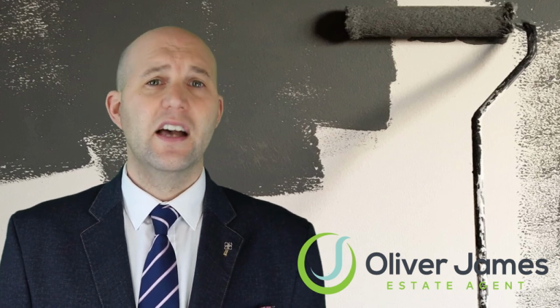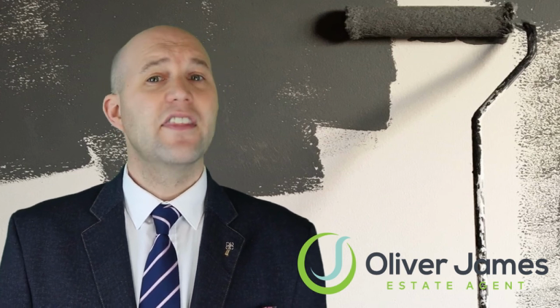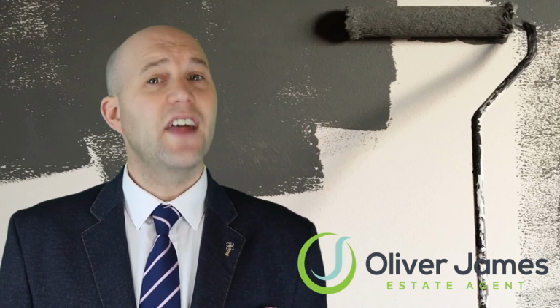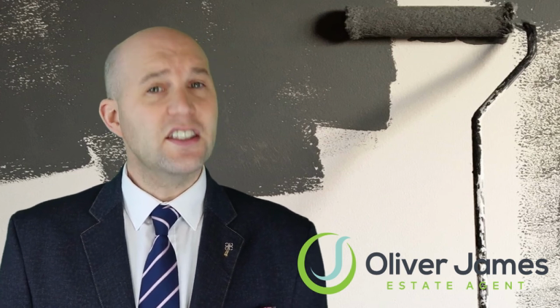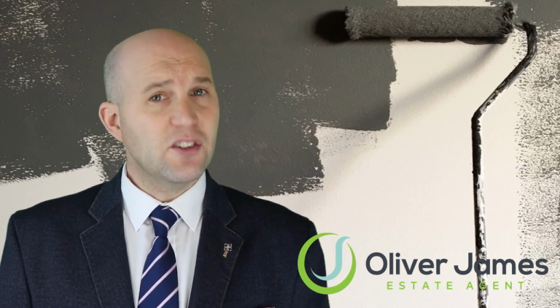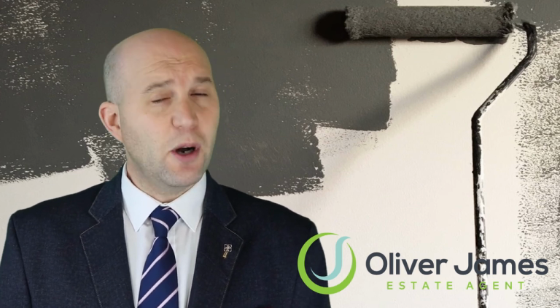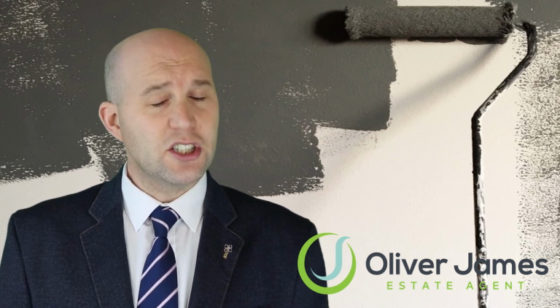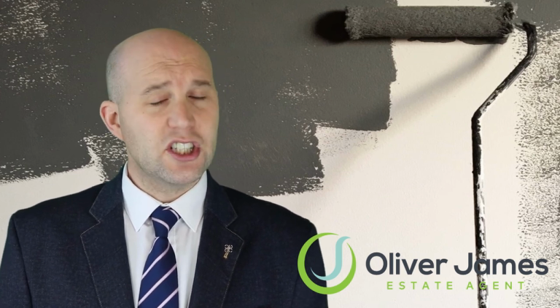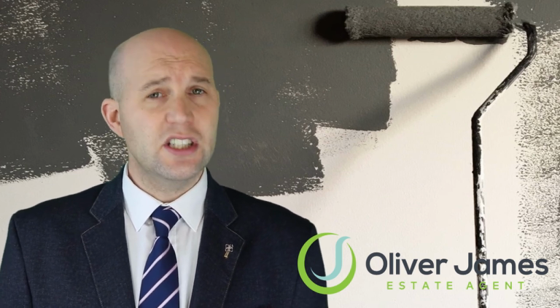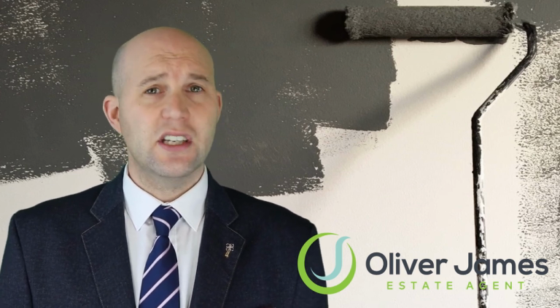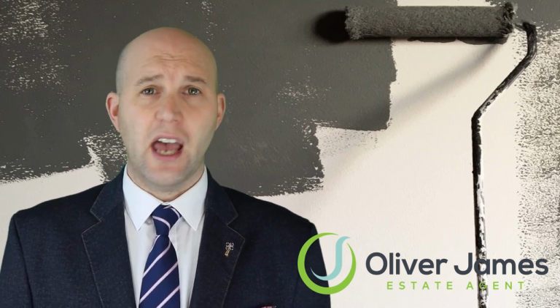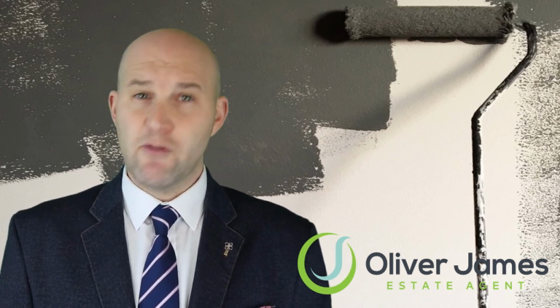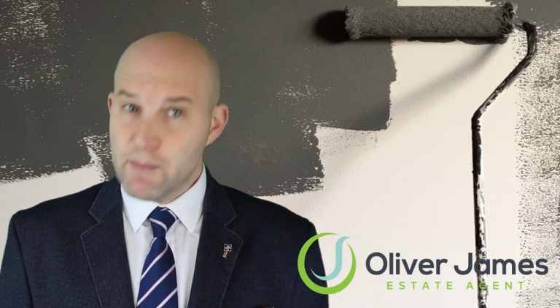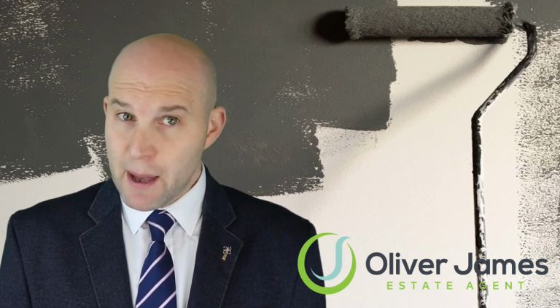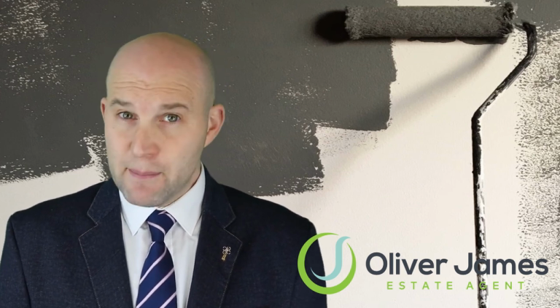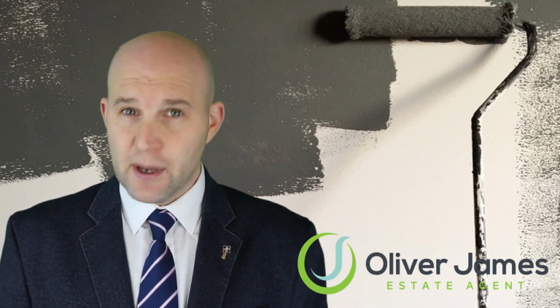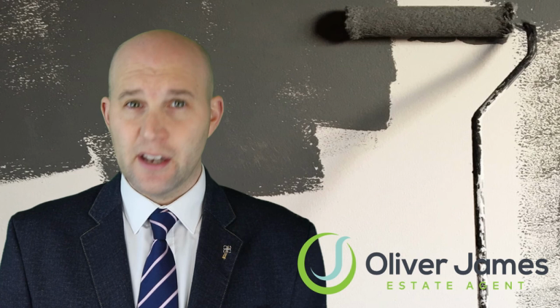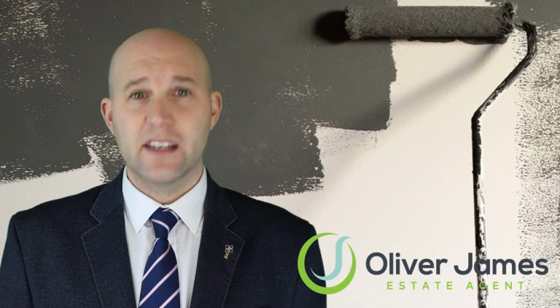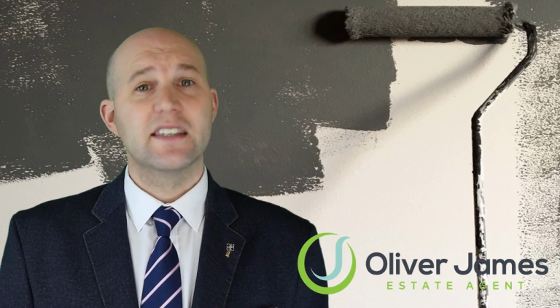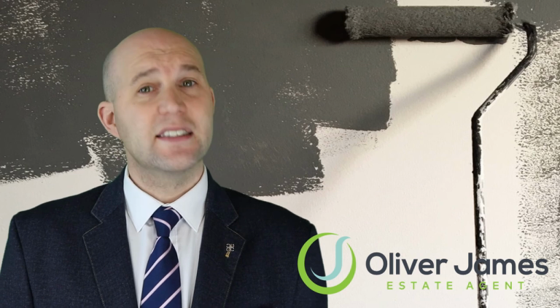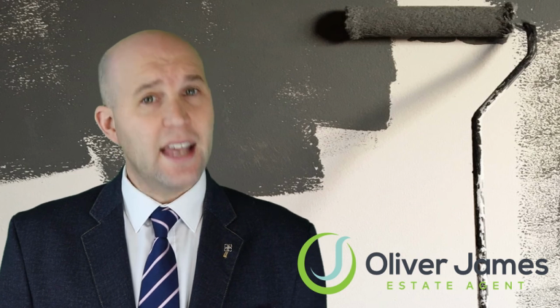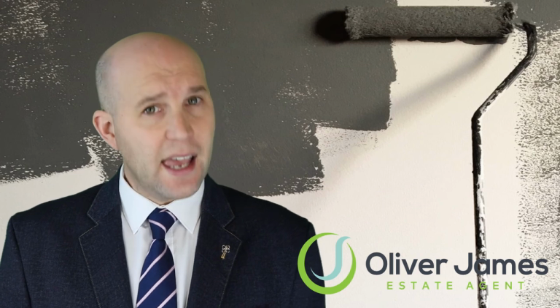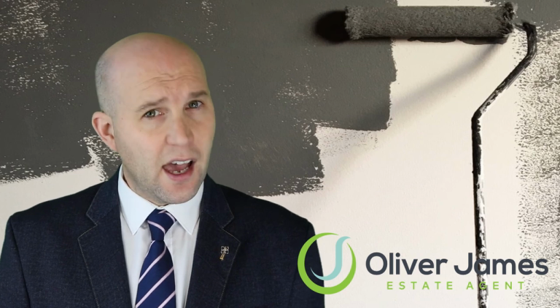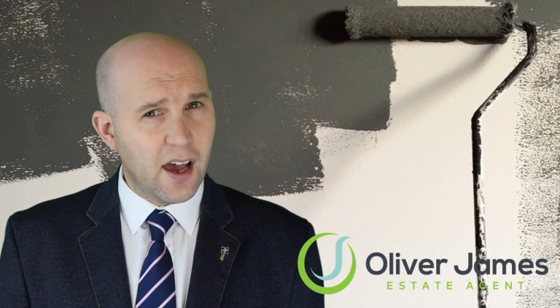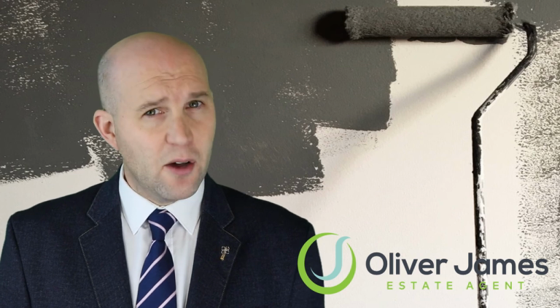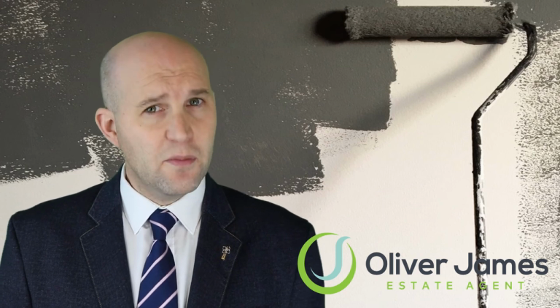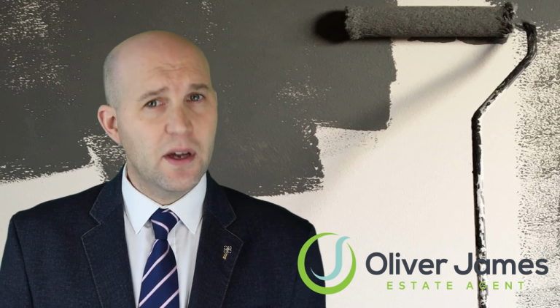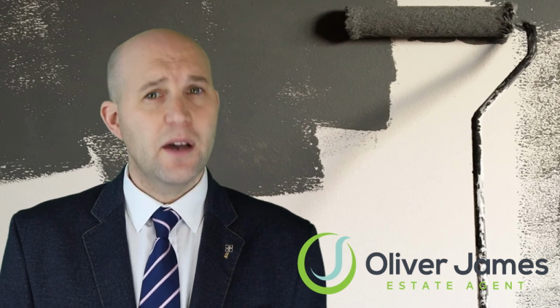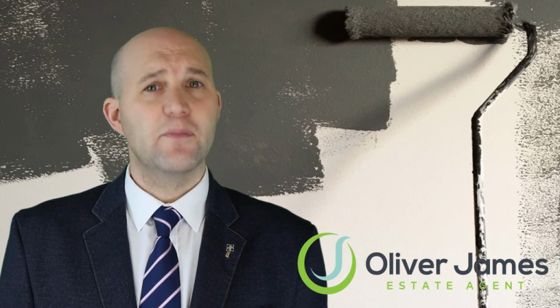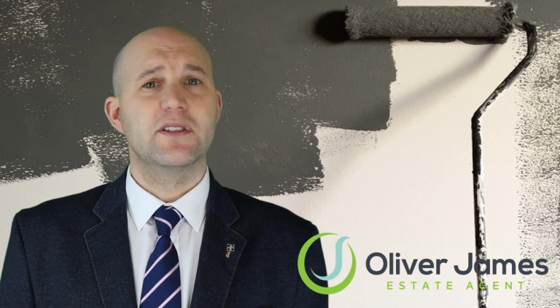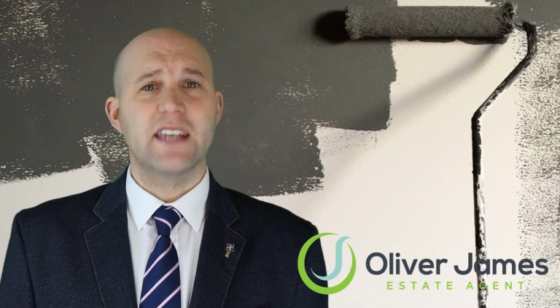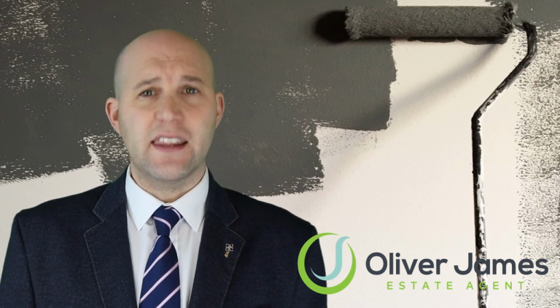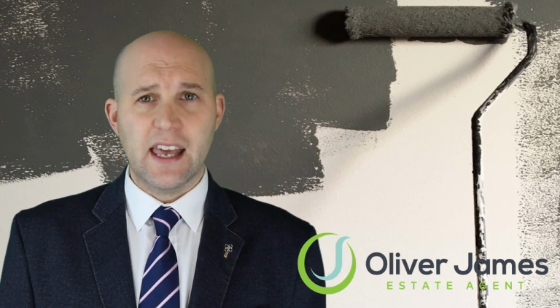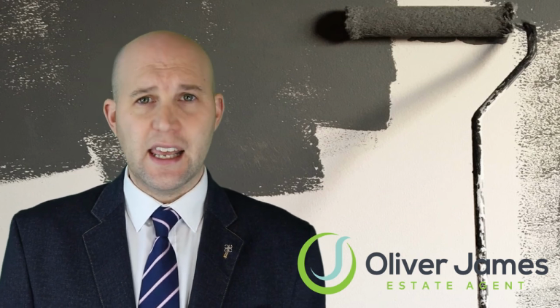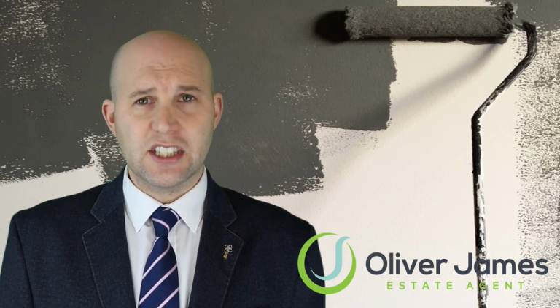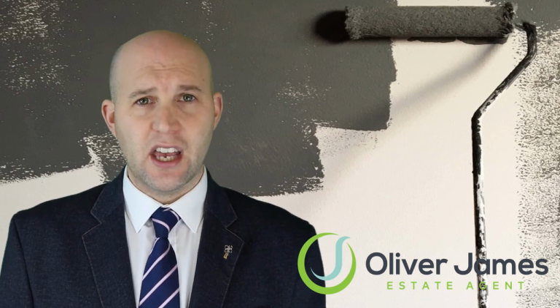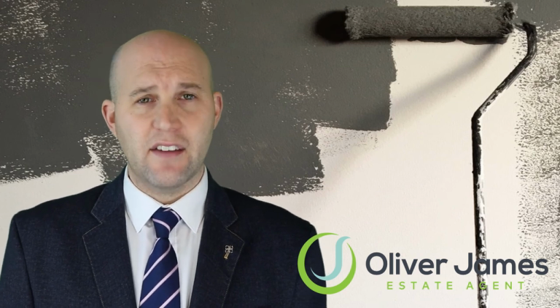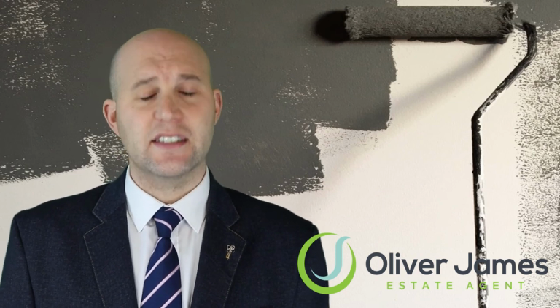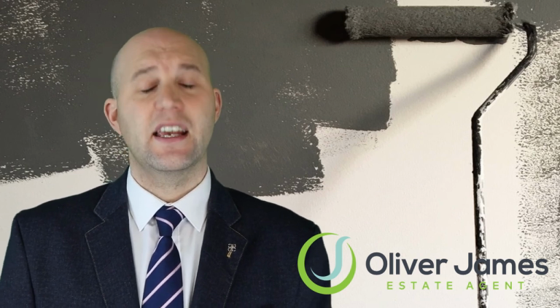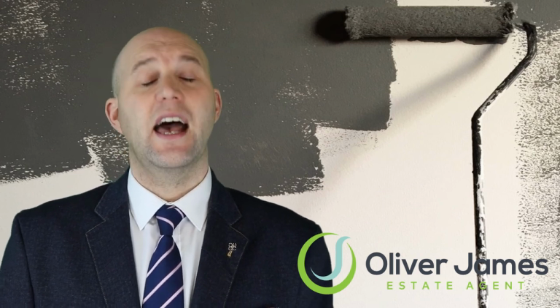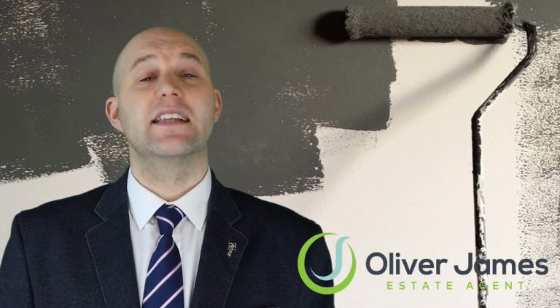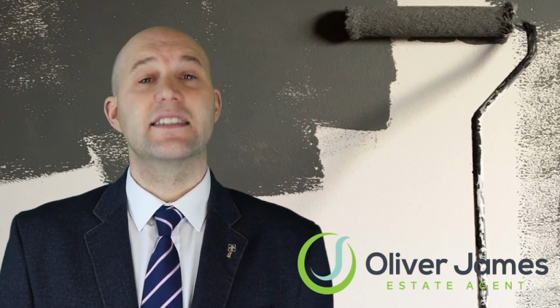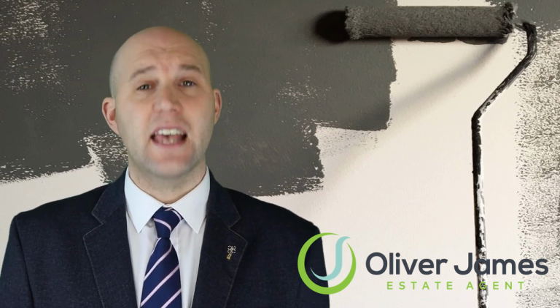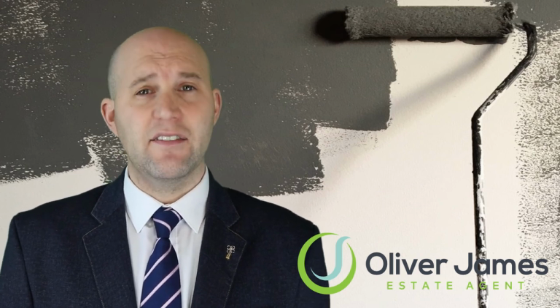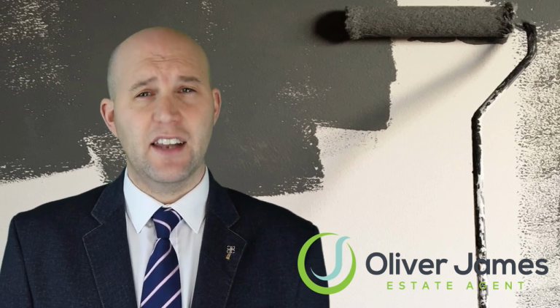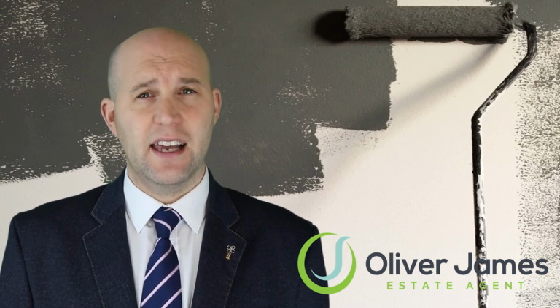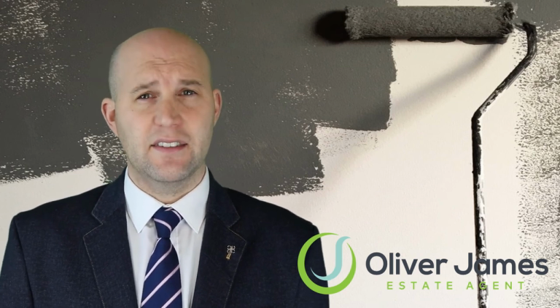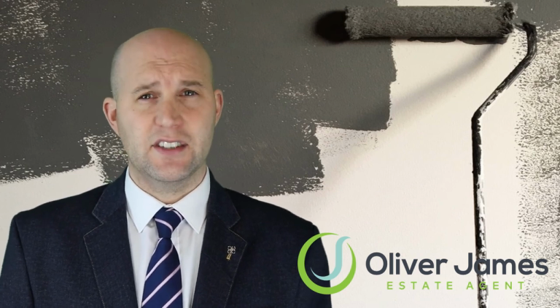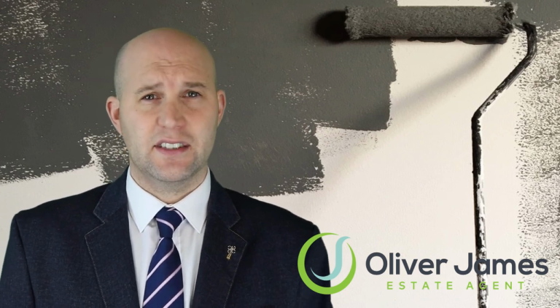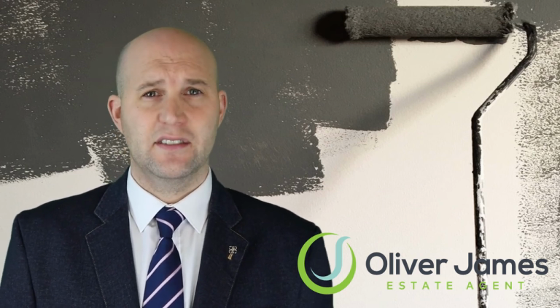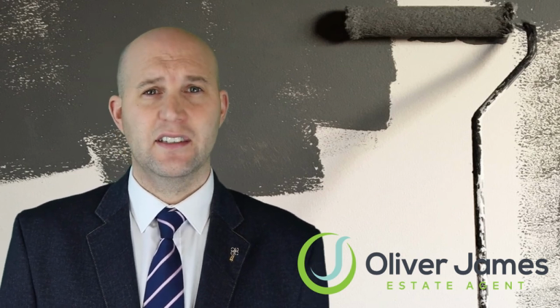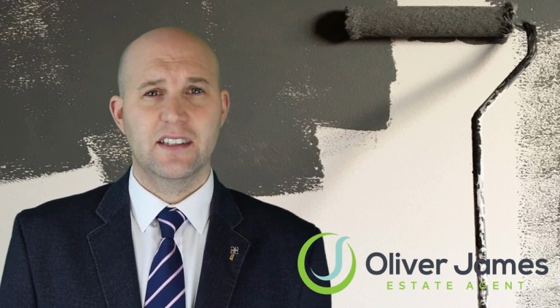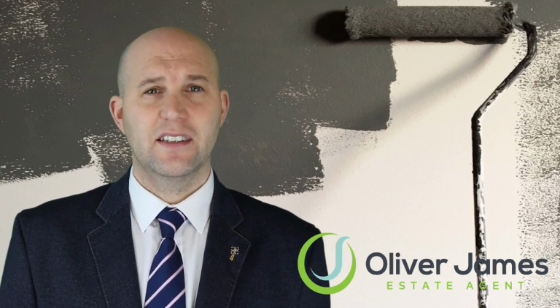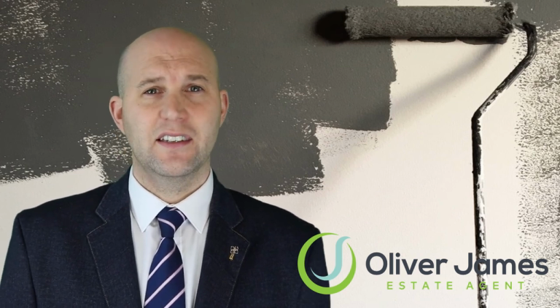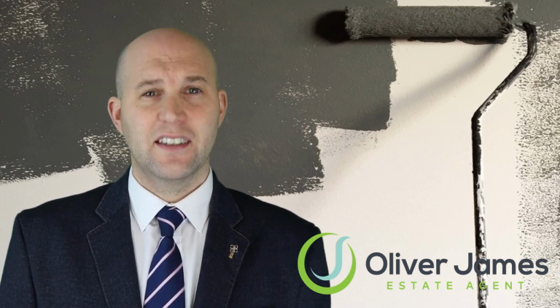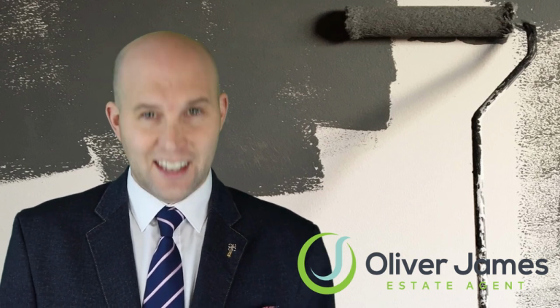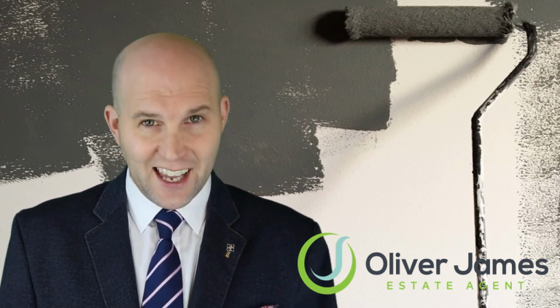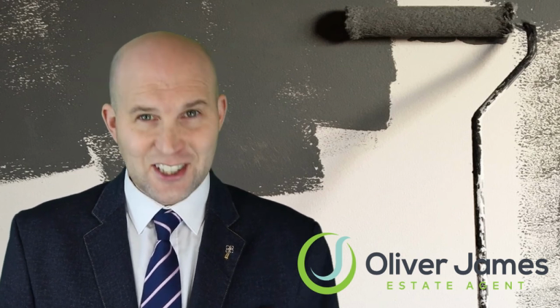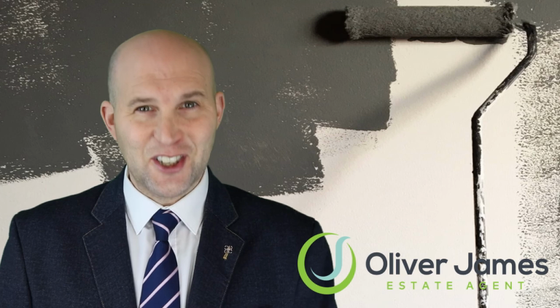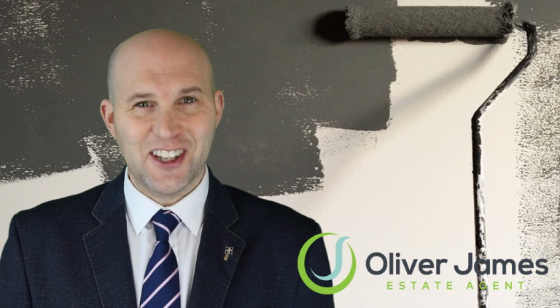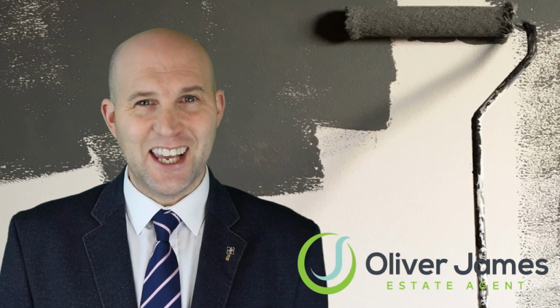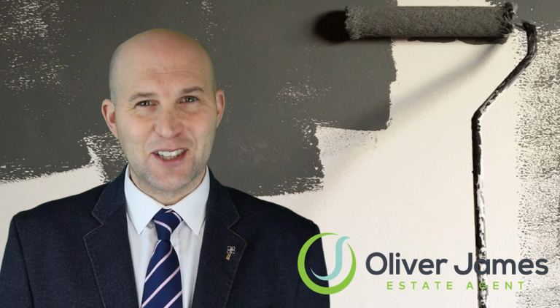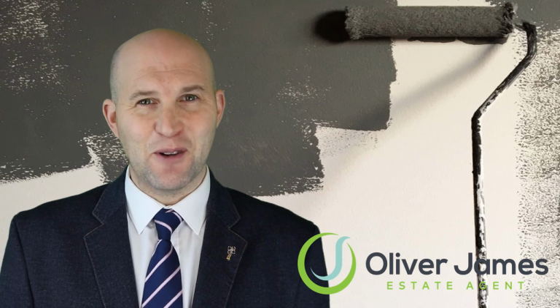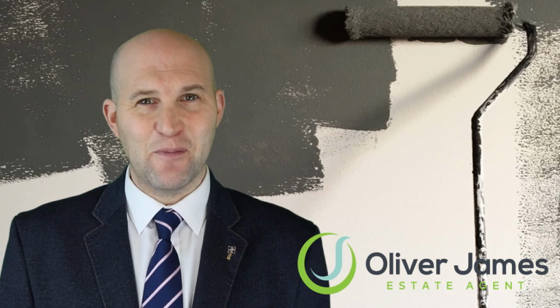Thanks for watching and remember: stay at home, protect the NHS and save lives. Catch you on the next one.